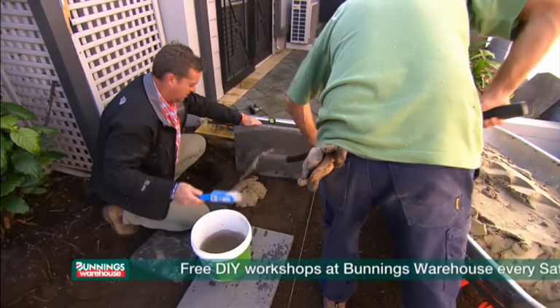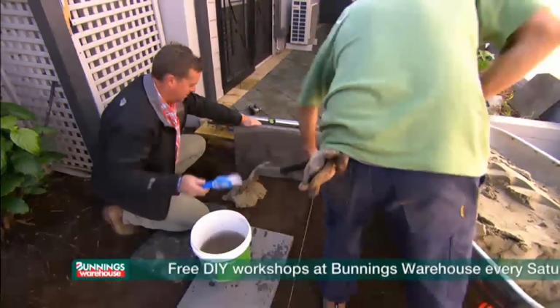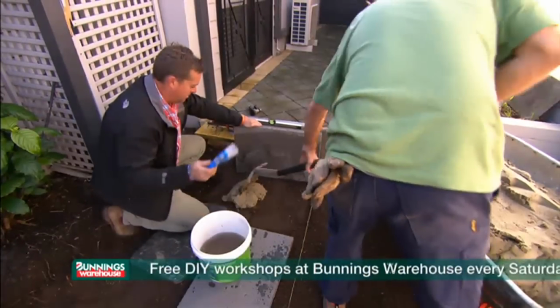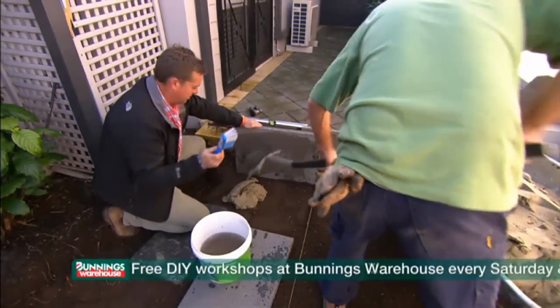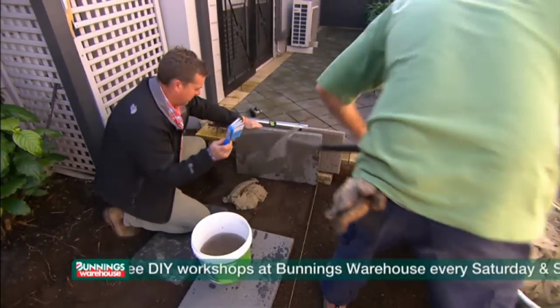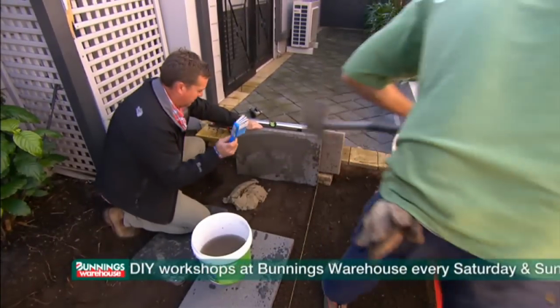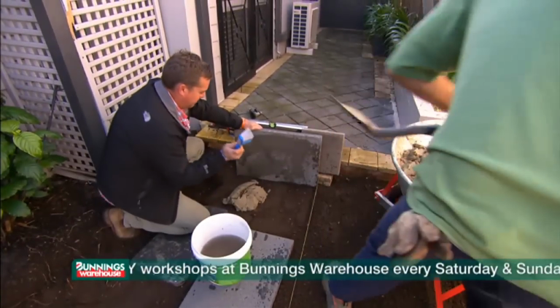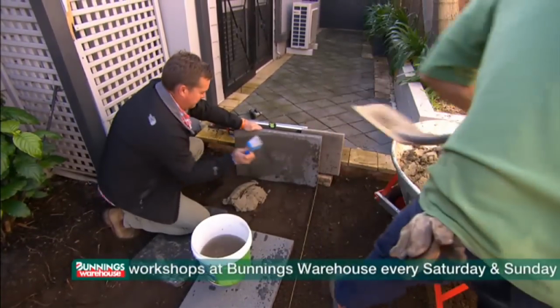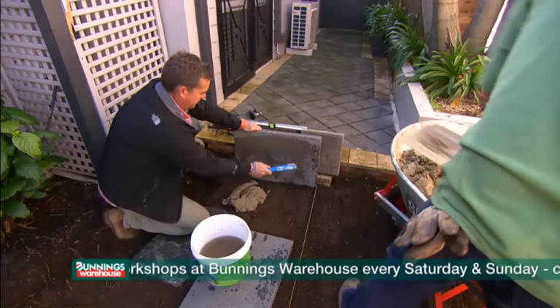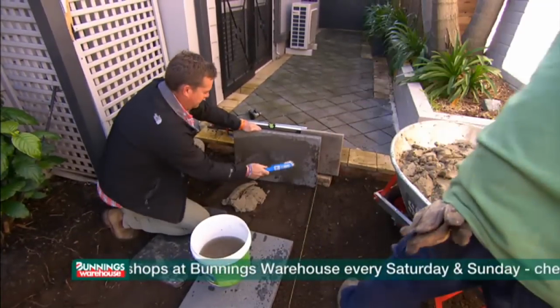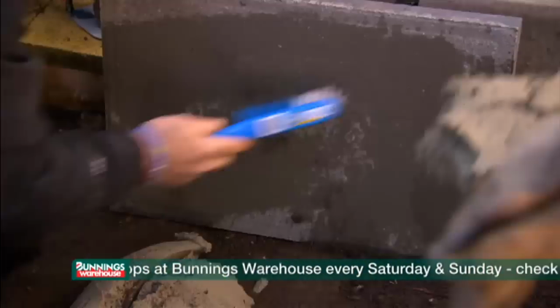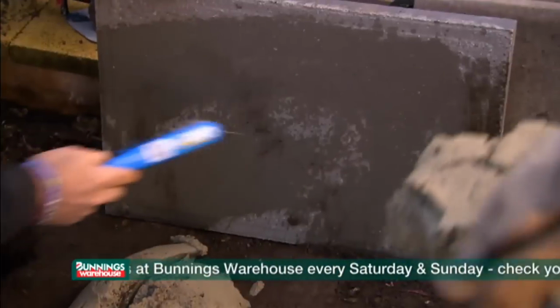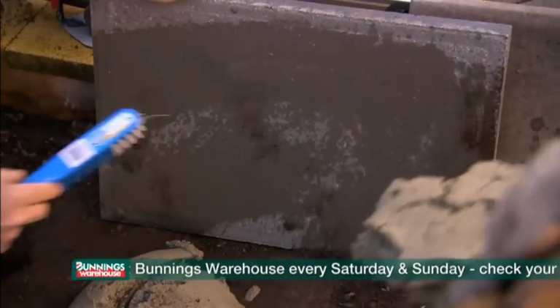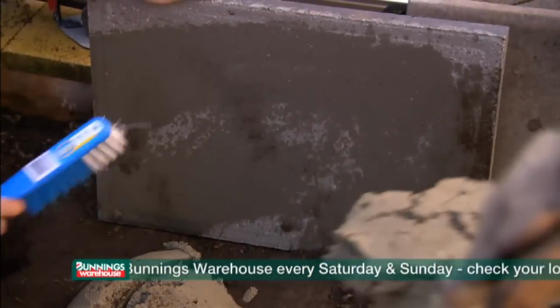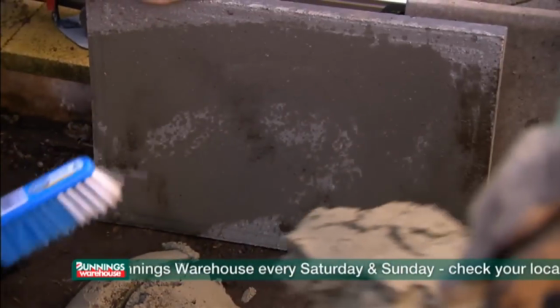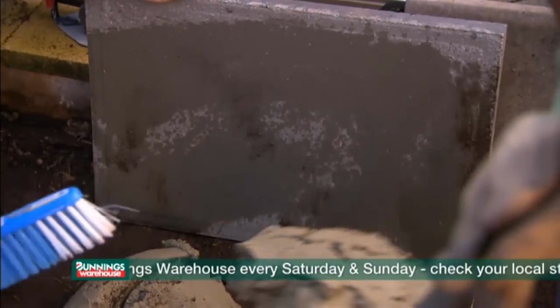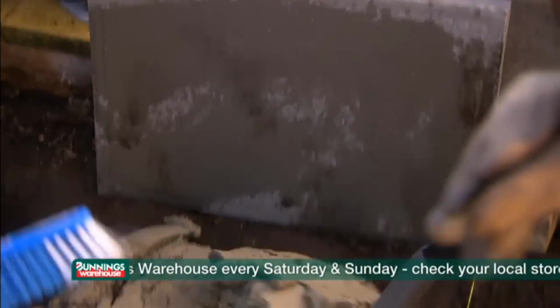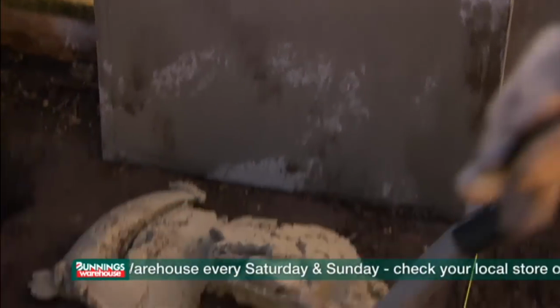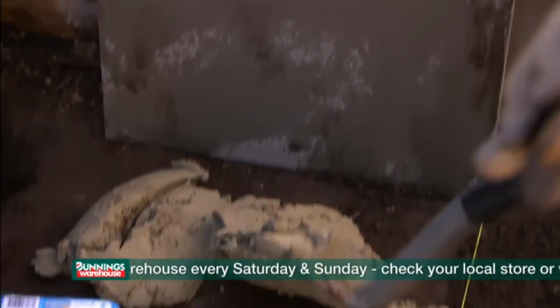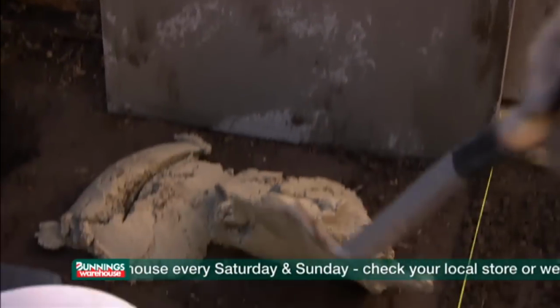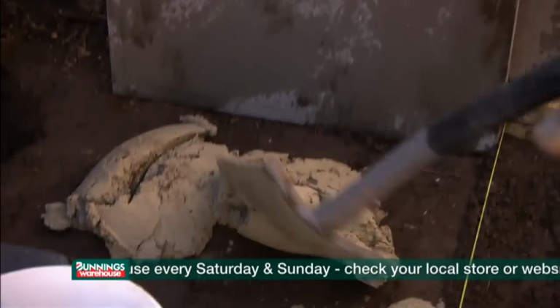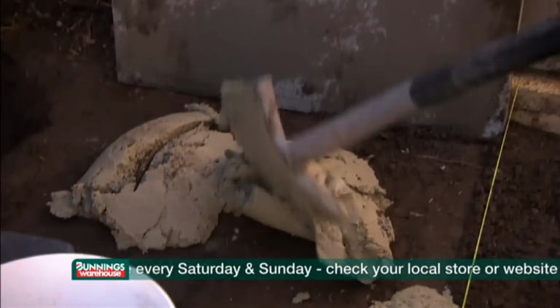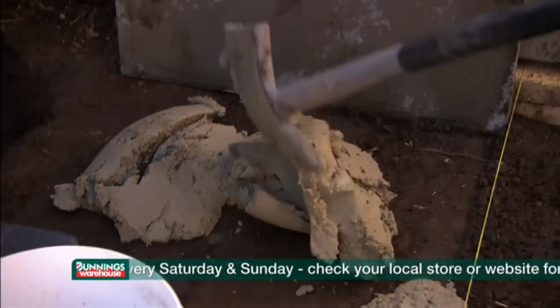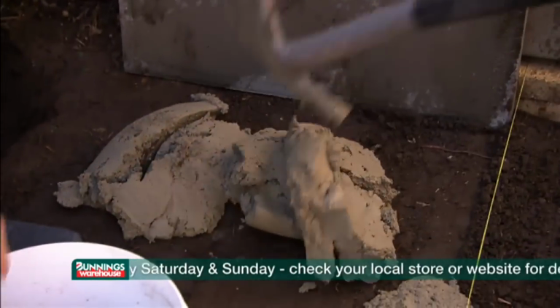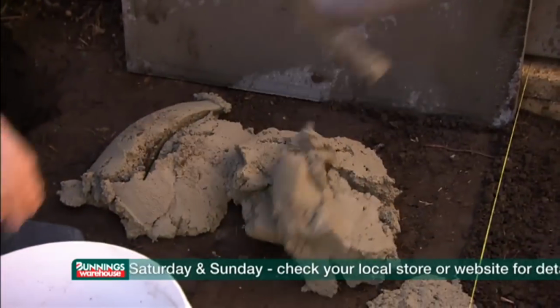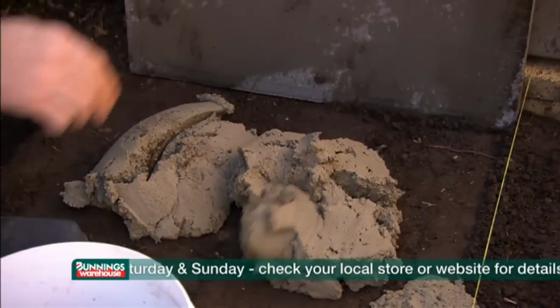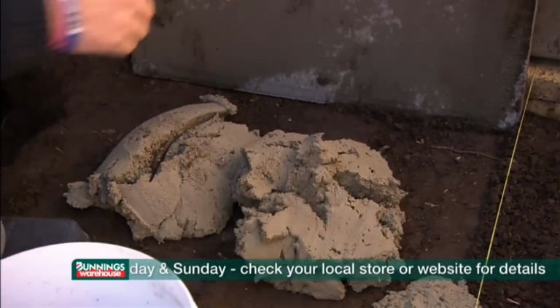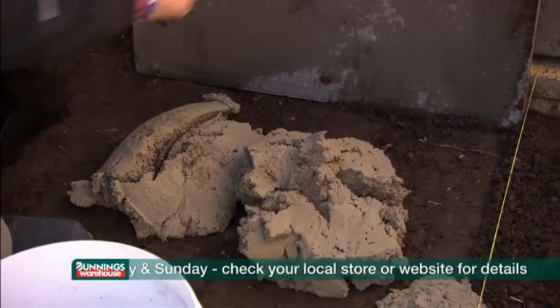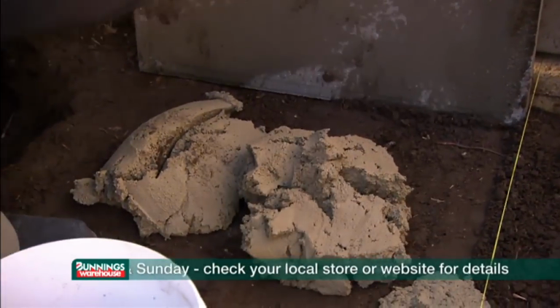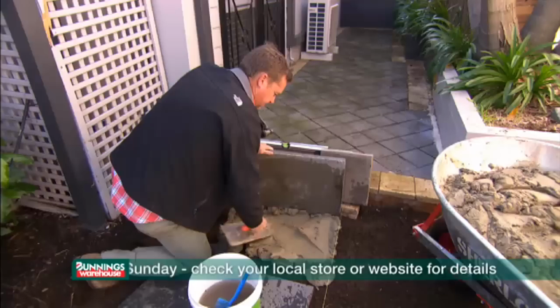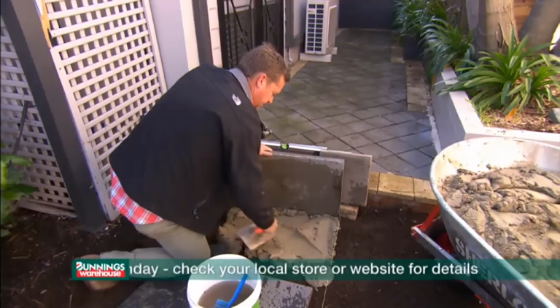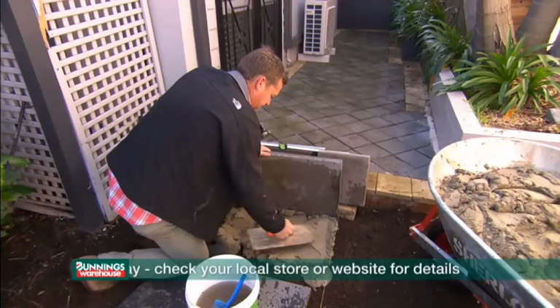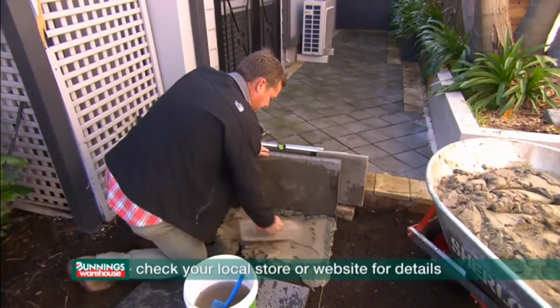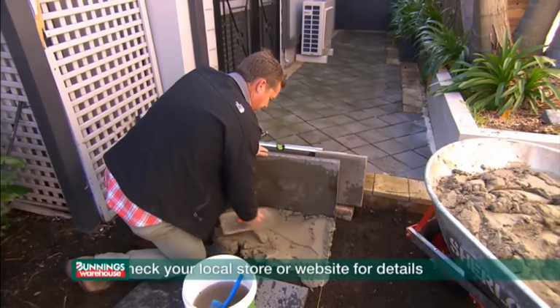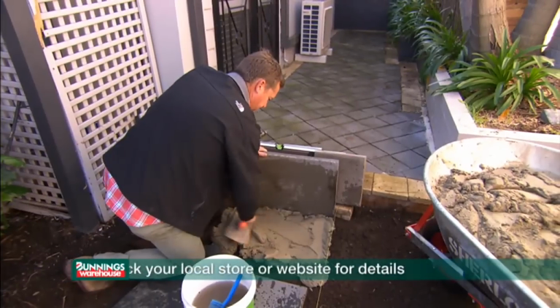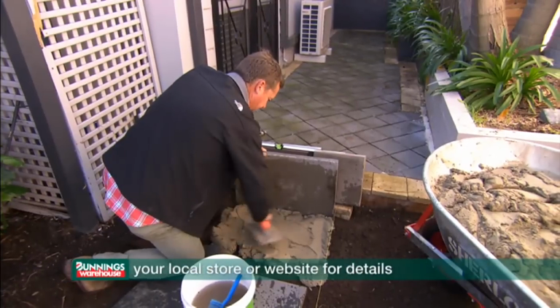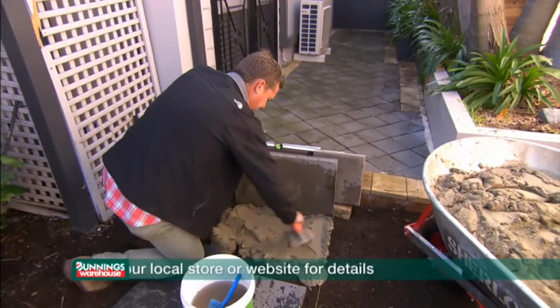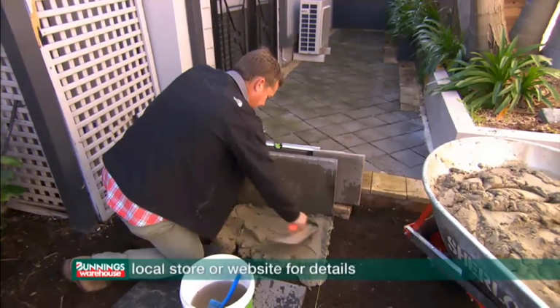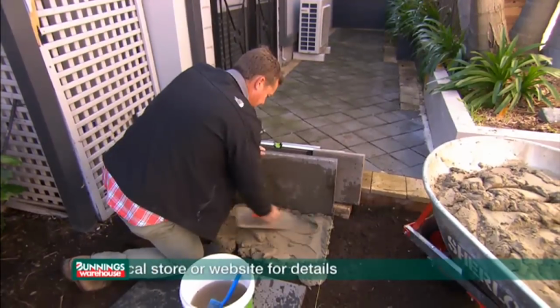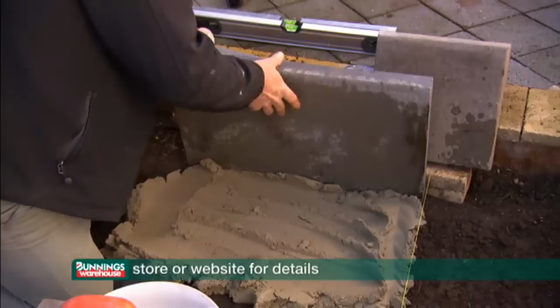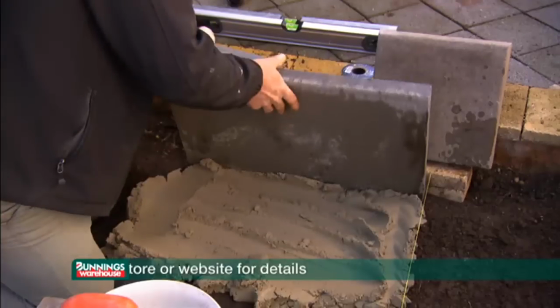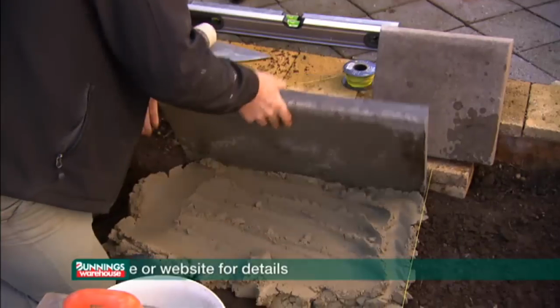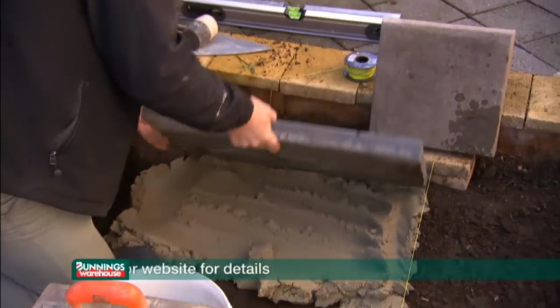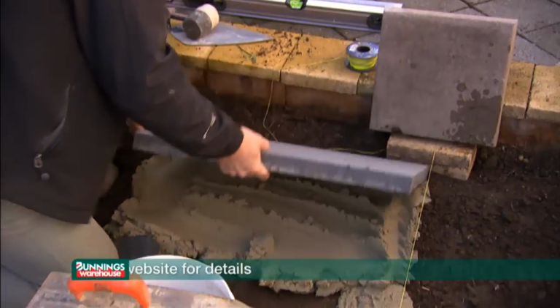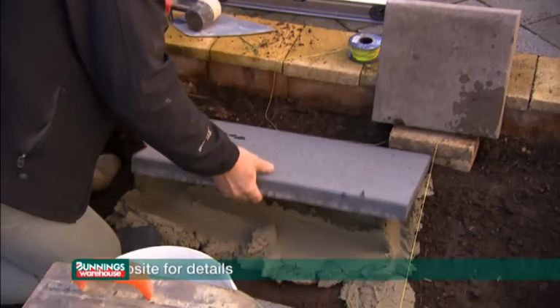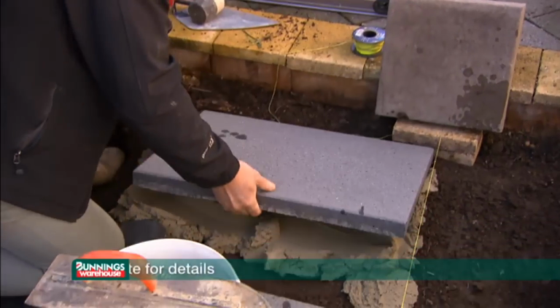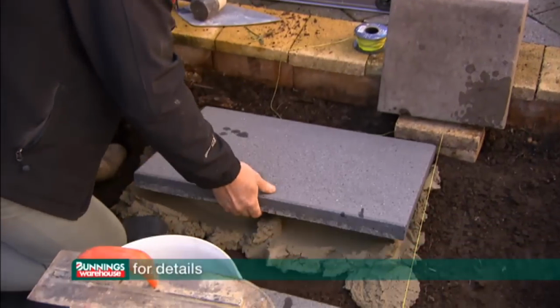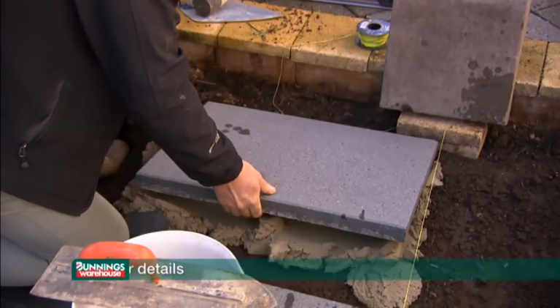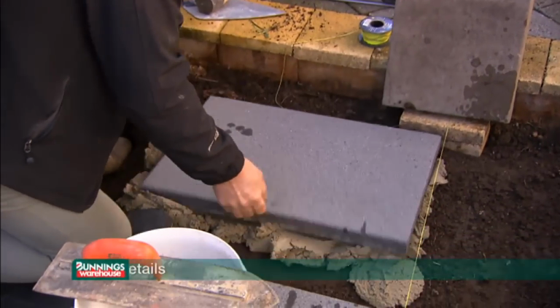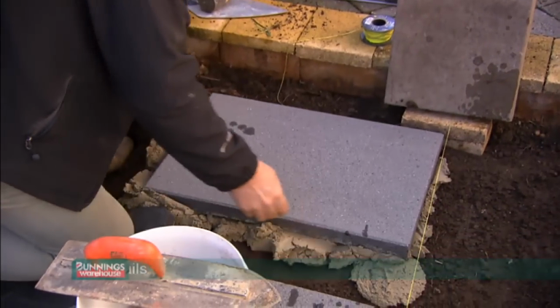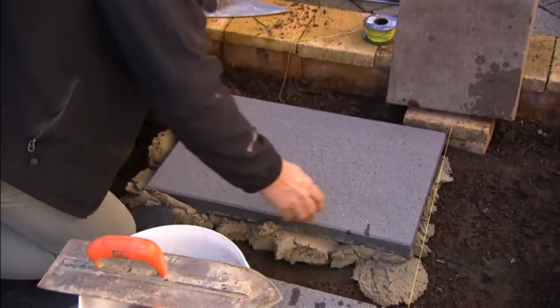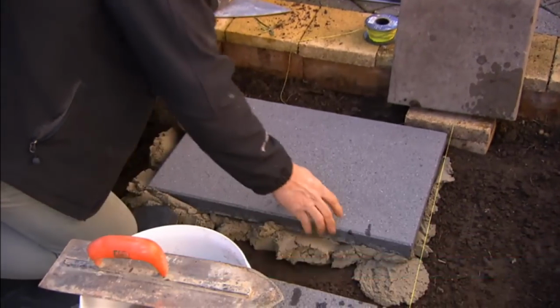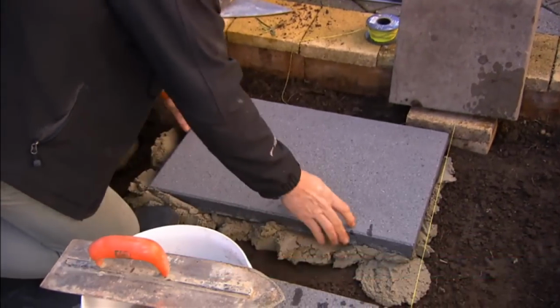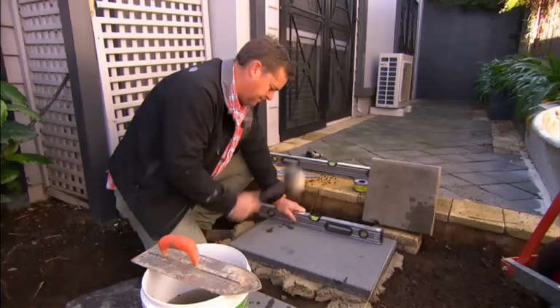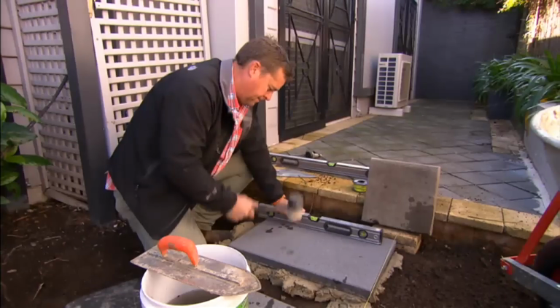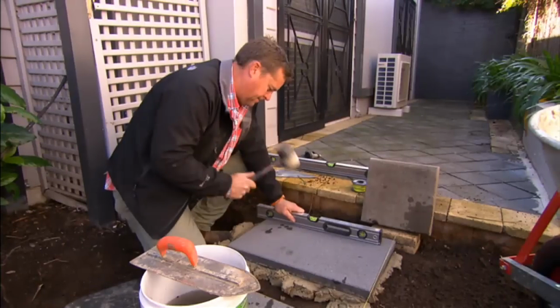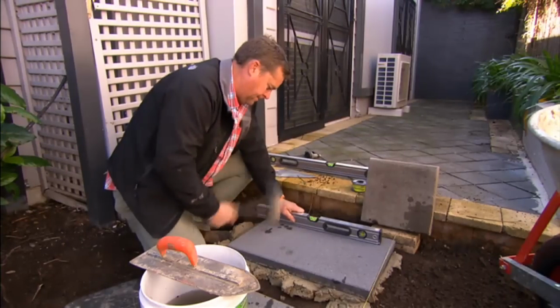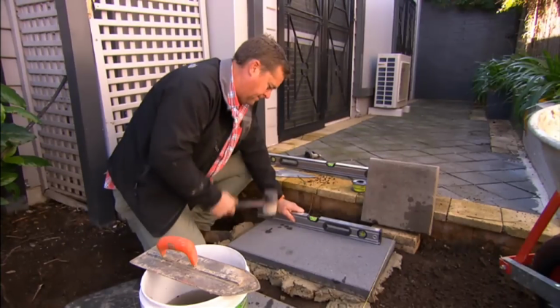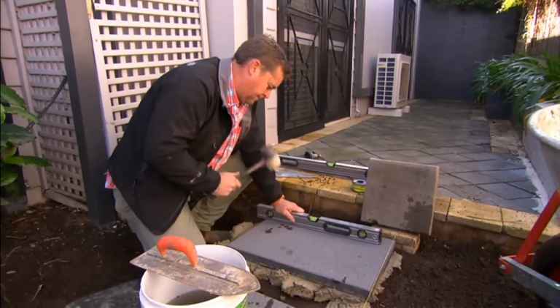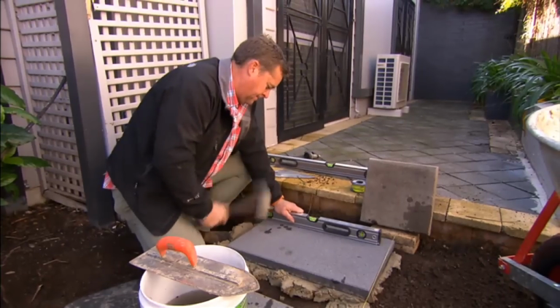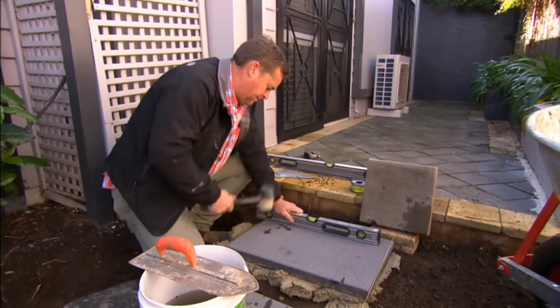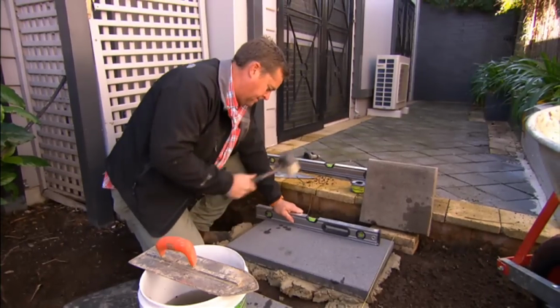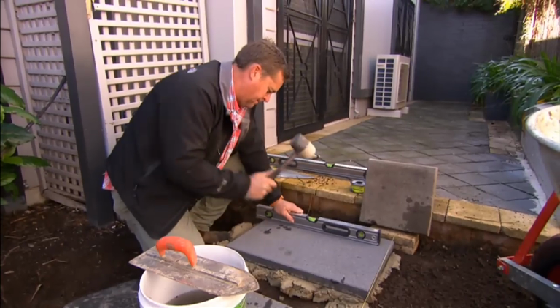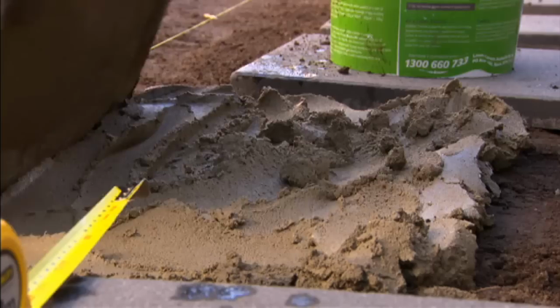Wet the back of your pavers before you put them on the mud. That way the pavers don't draw the moisture from the mud too quickly and cause separation.